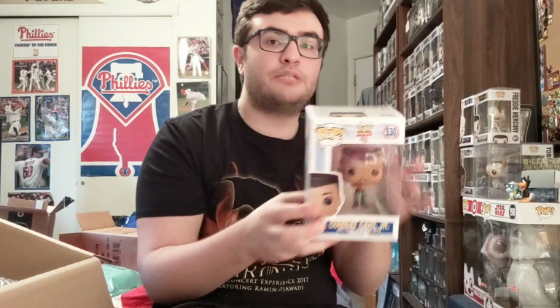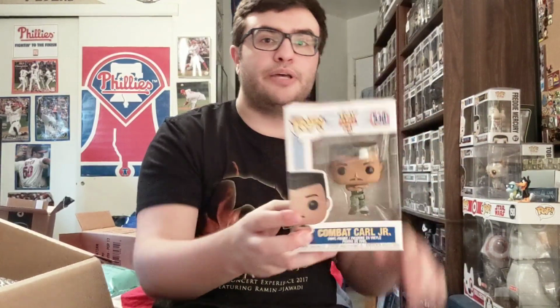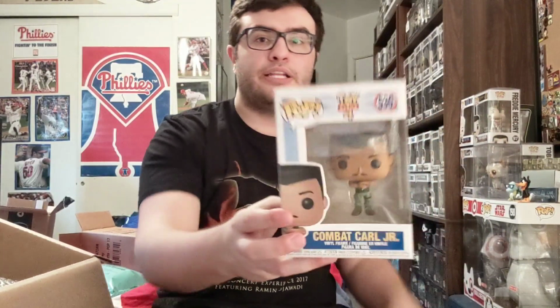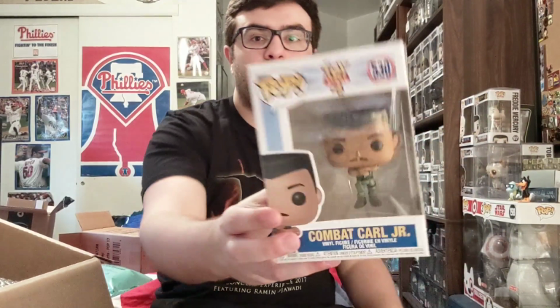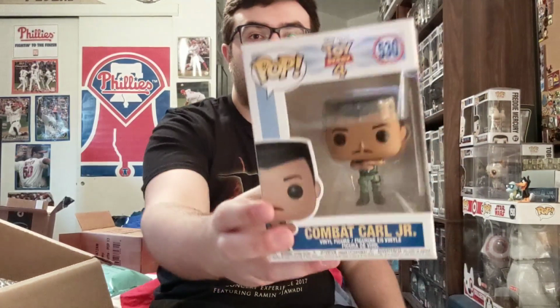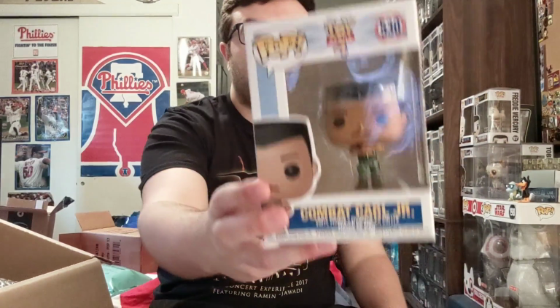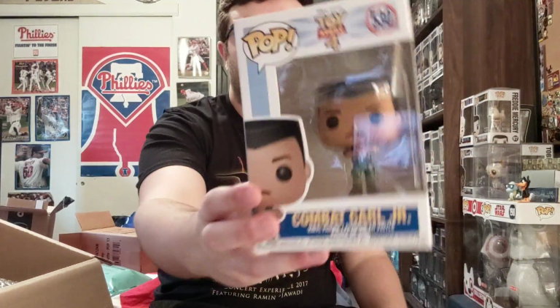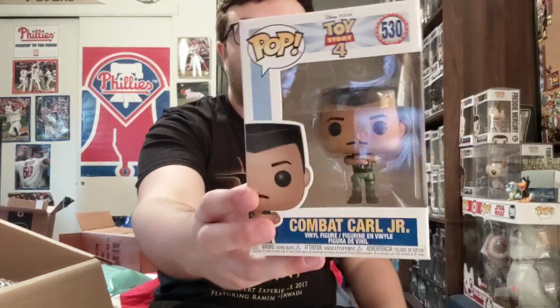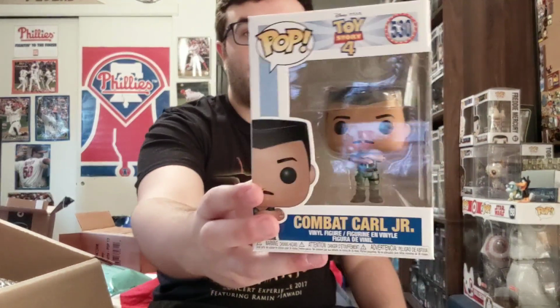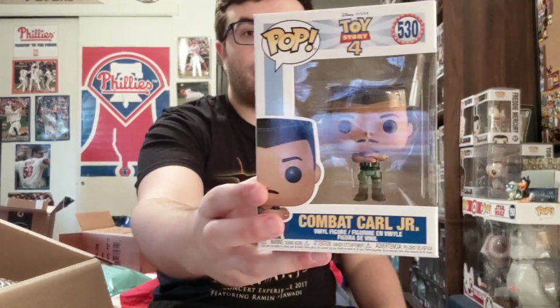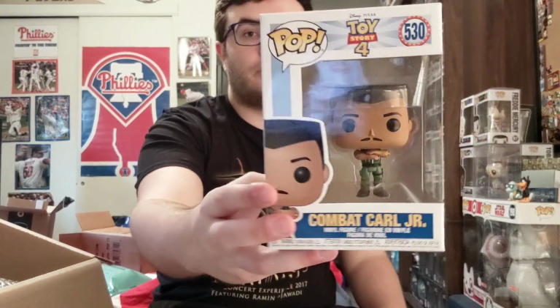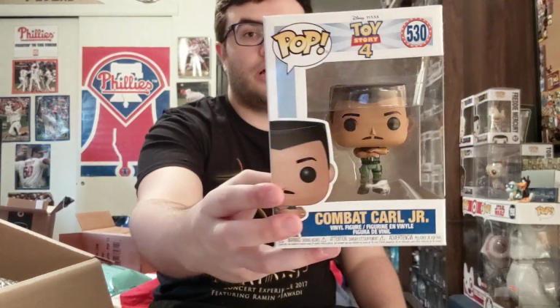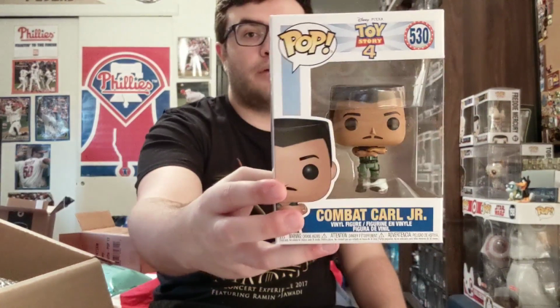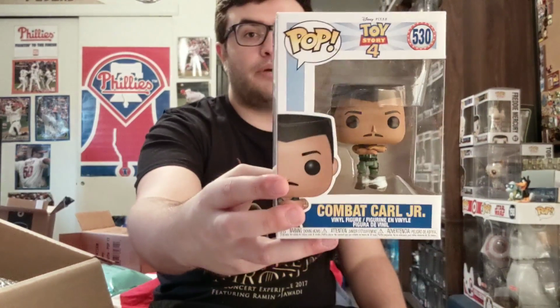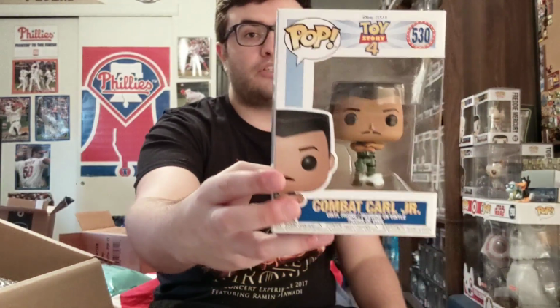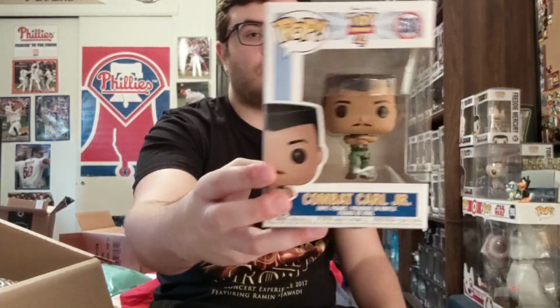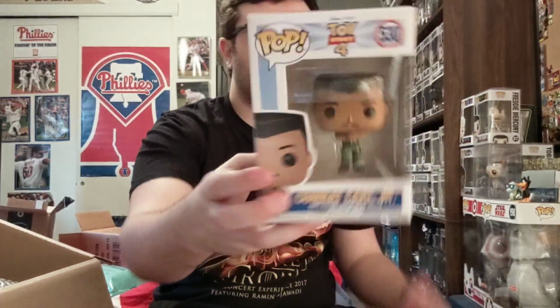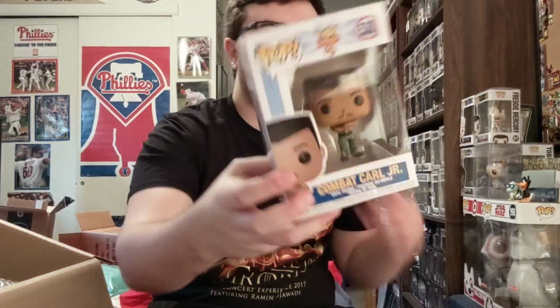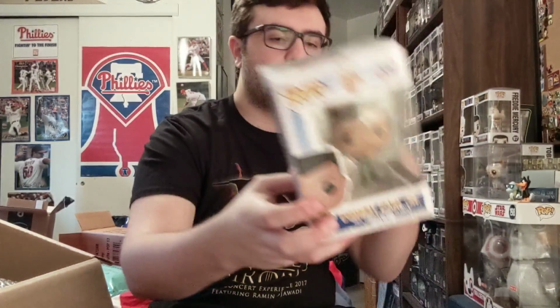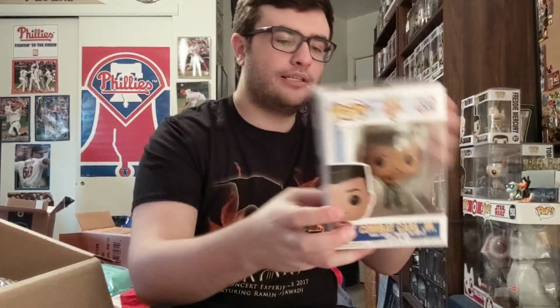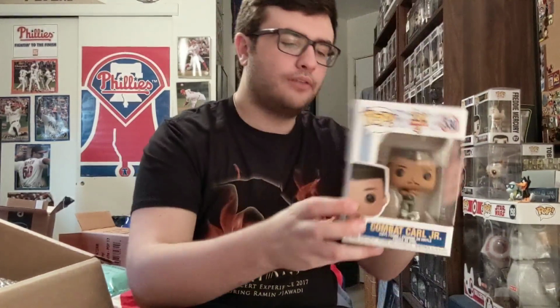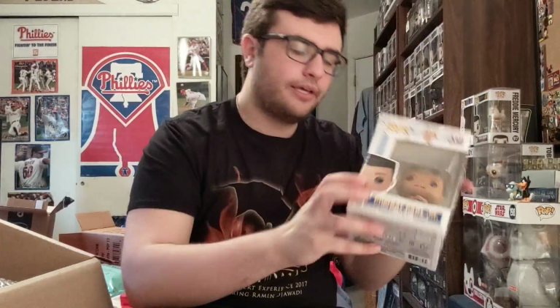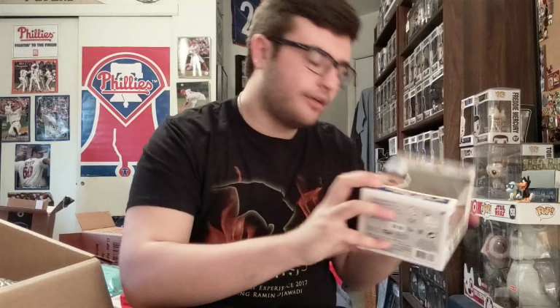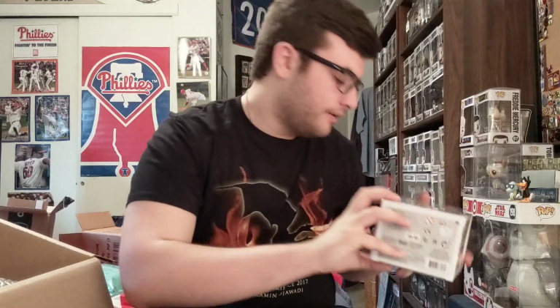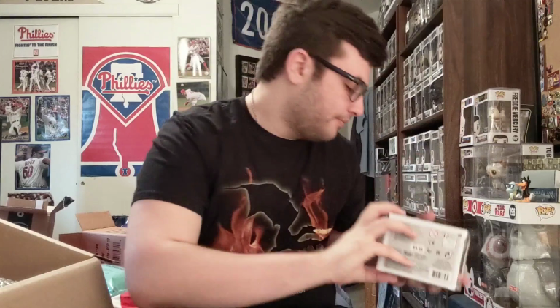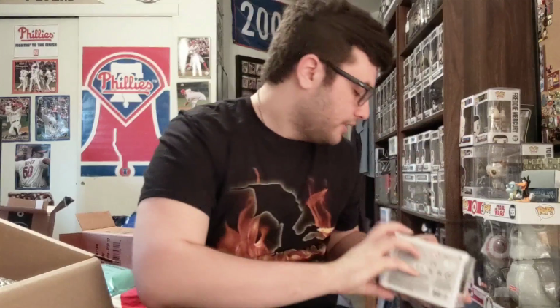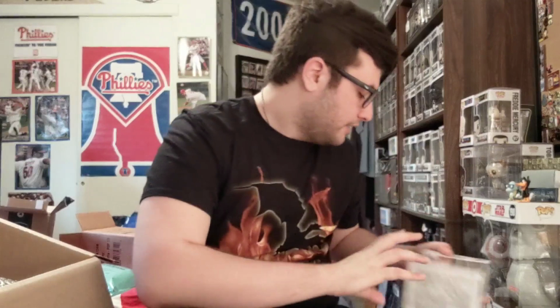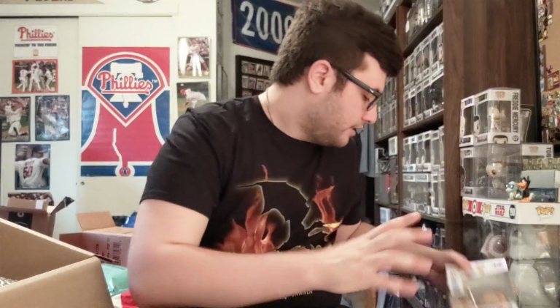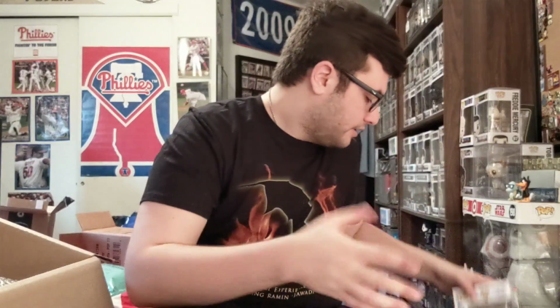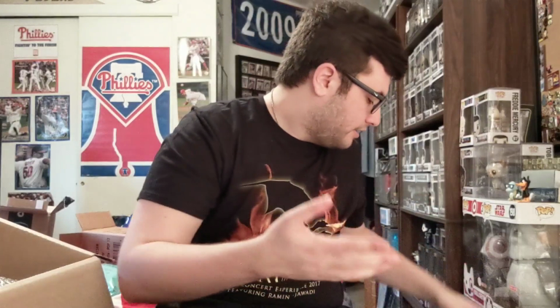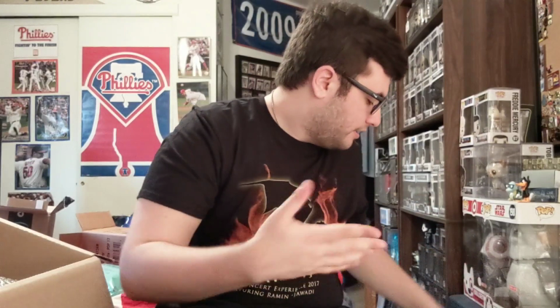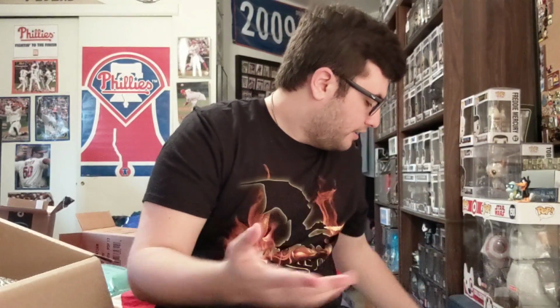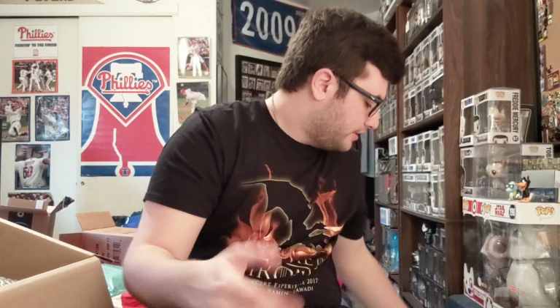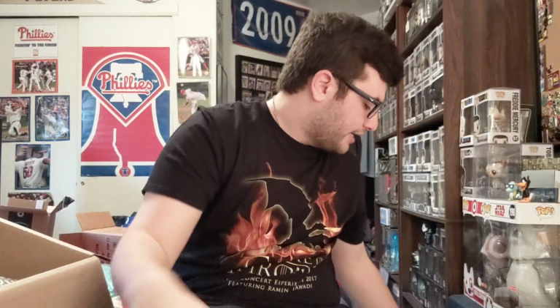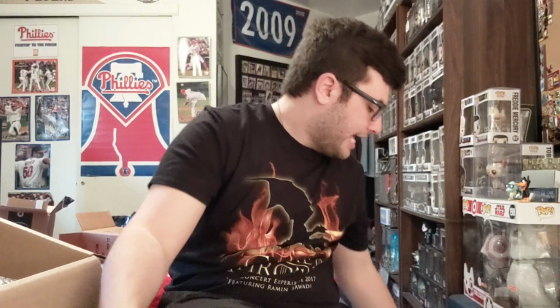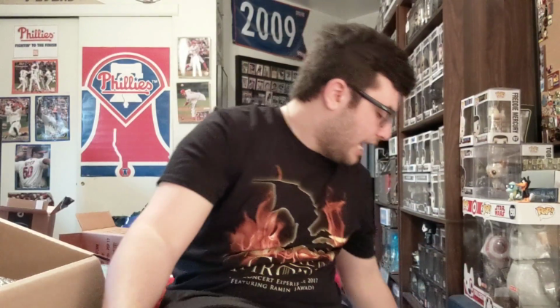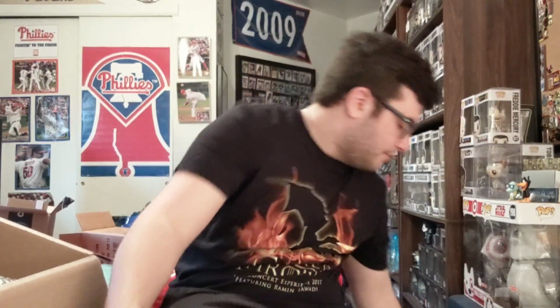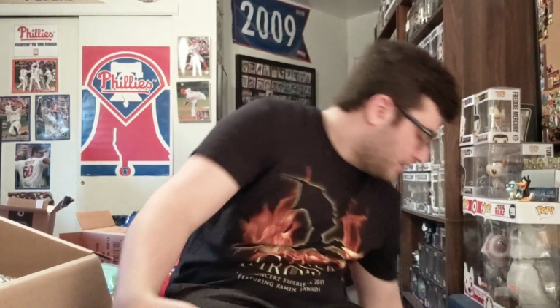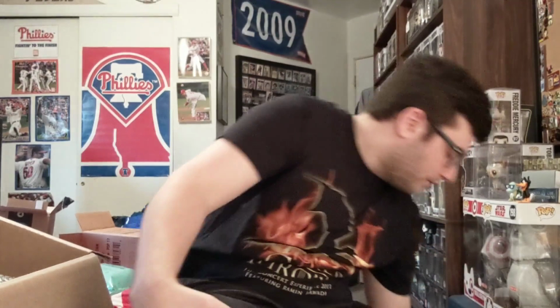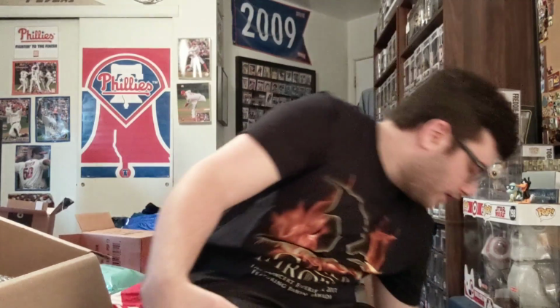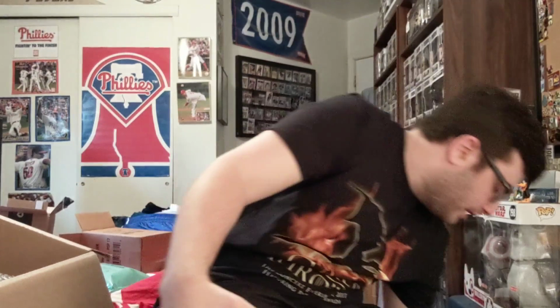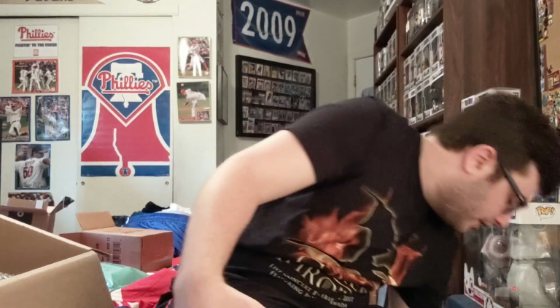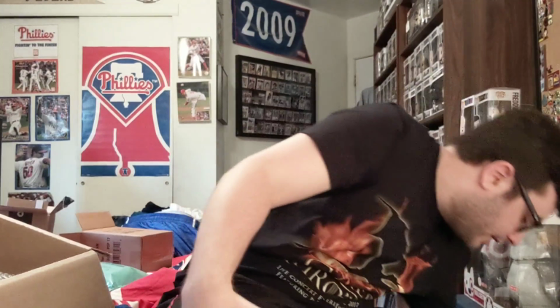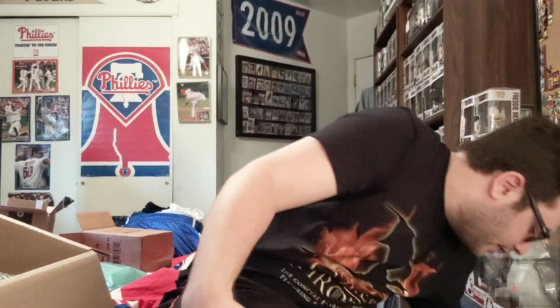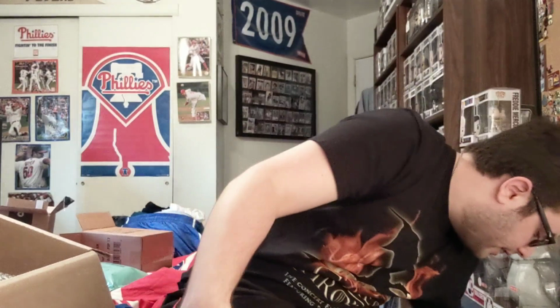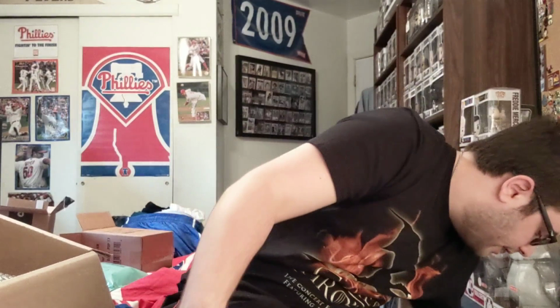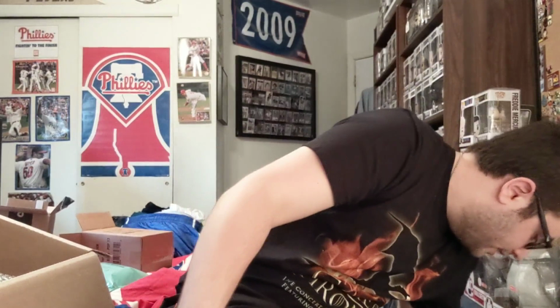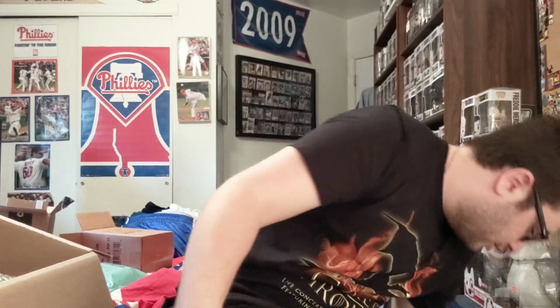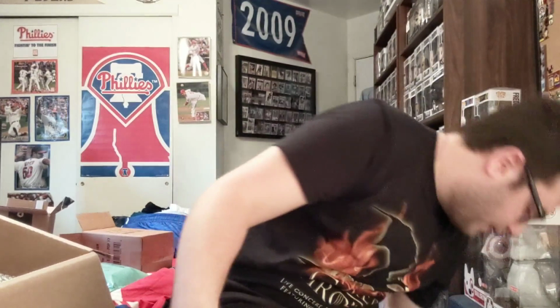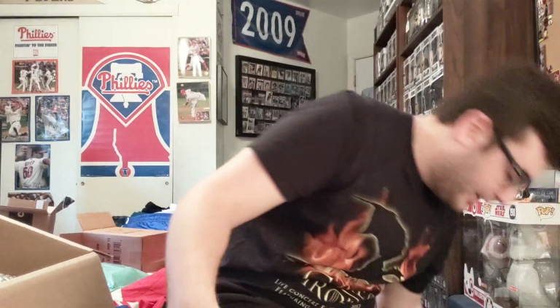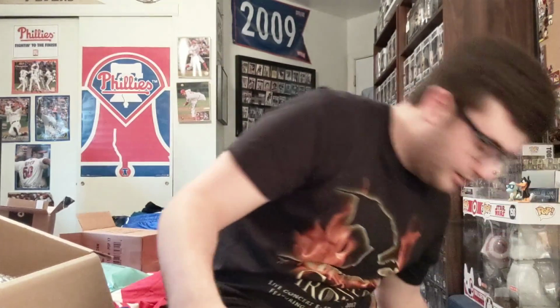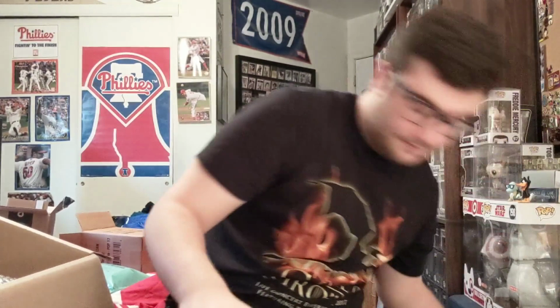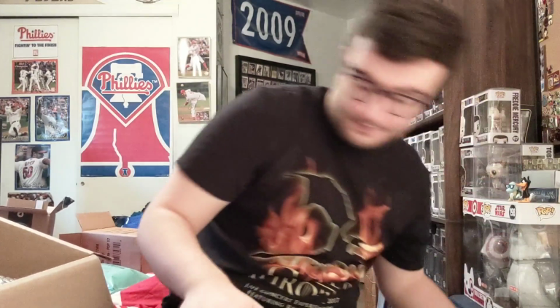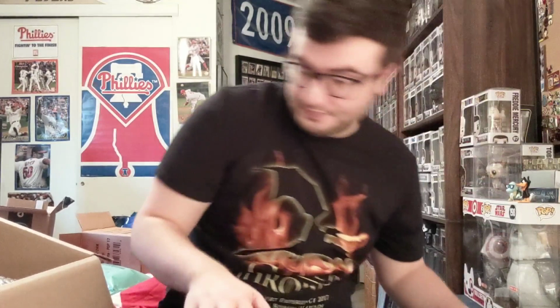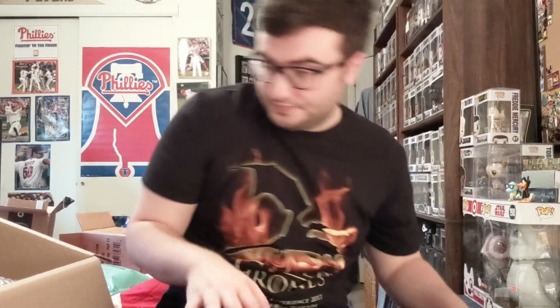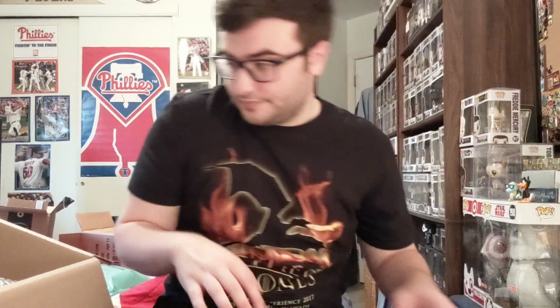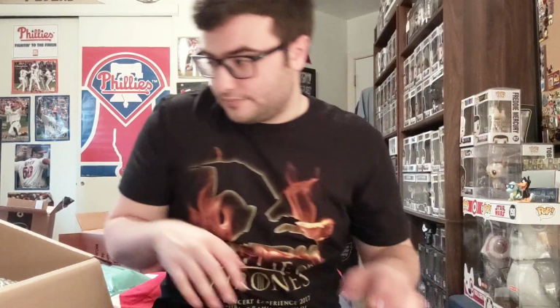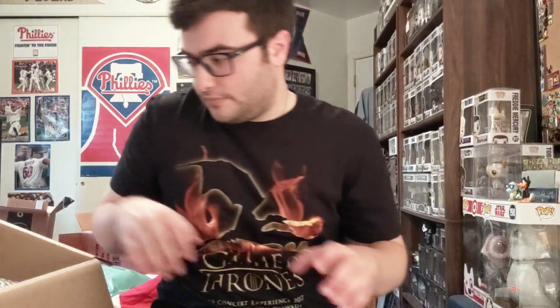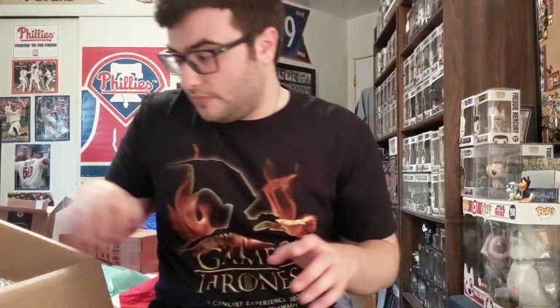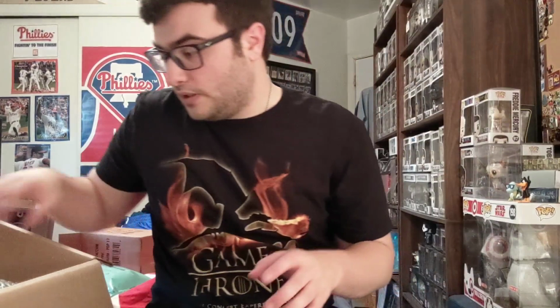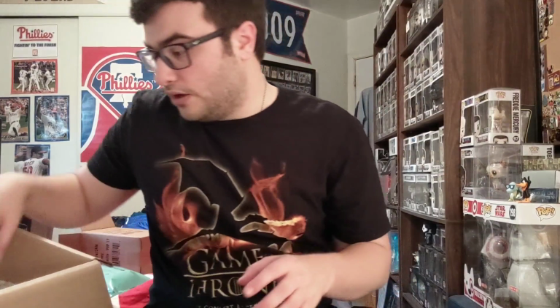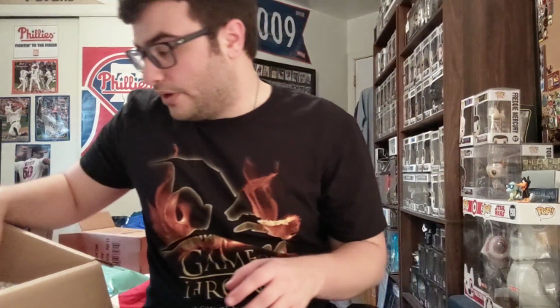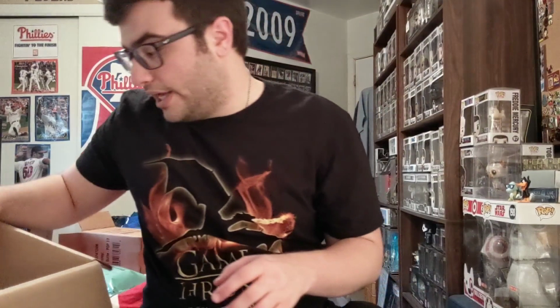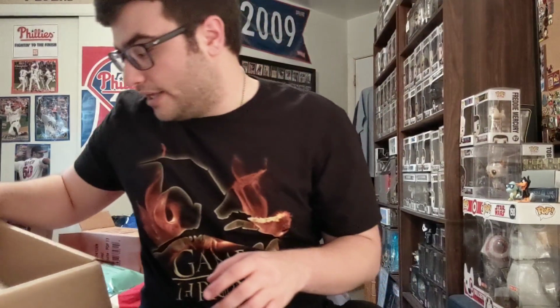Combat Carl Jr., box is good, happy to have him. He's been in other Pixar movies as like a cameo, kind of like an easter egg.